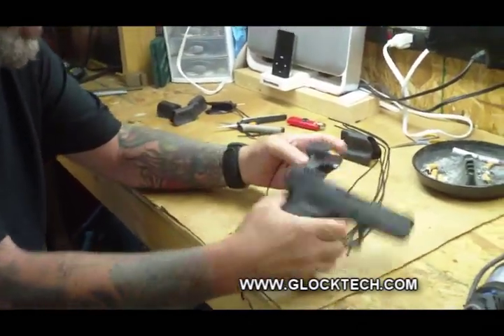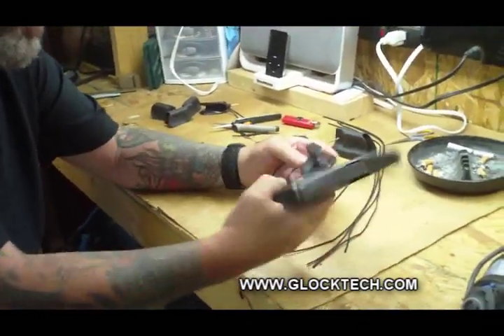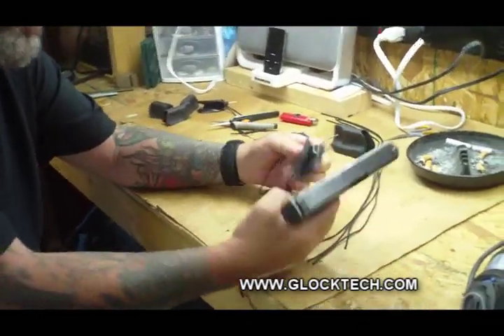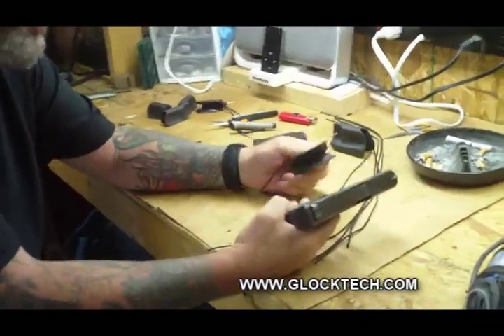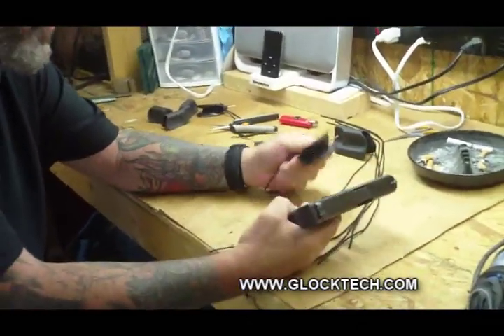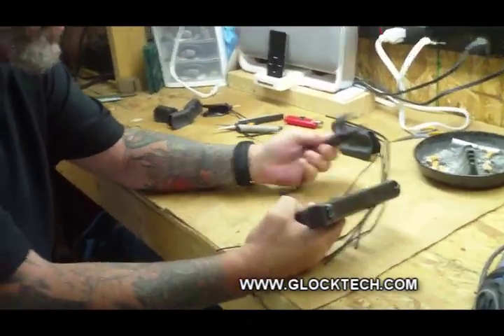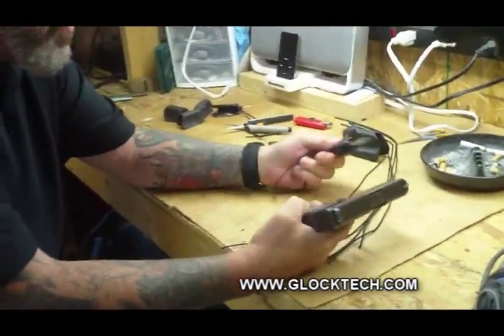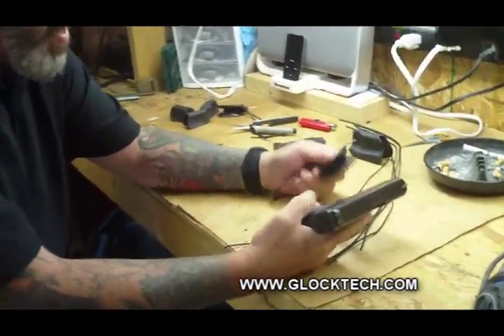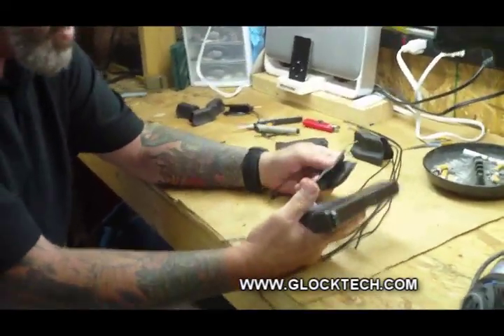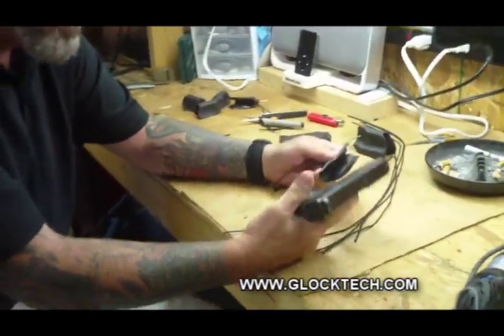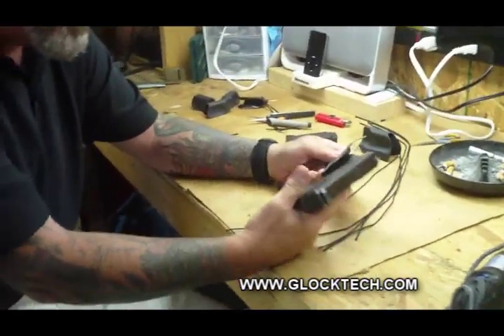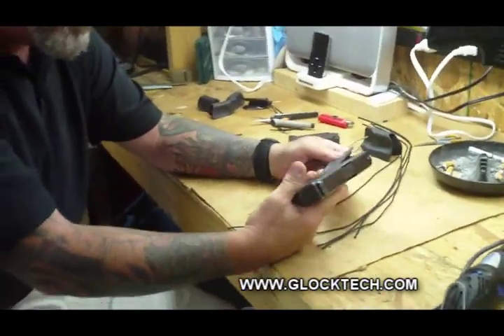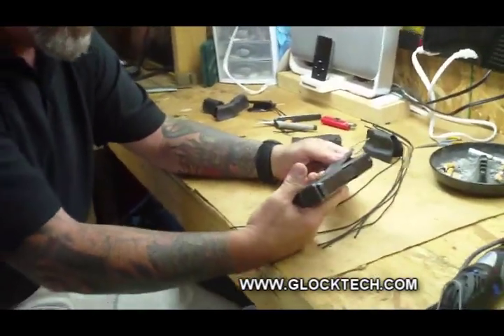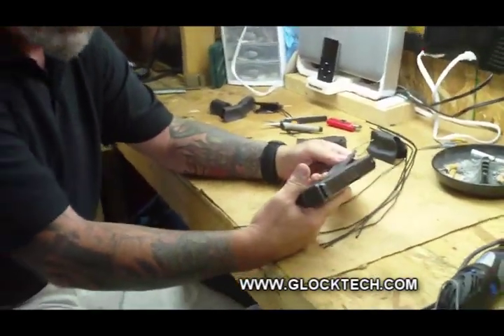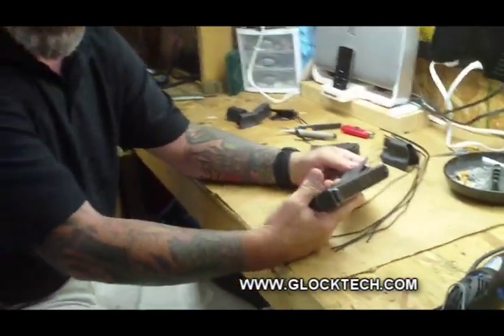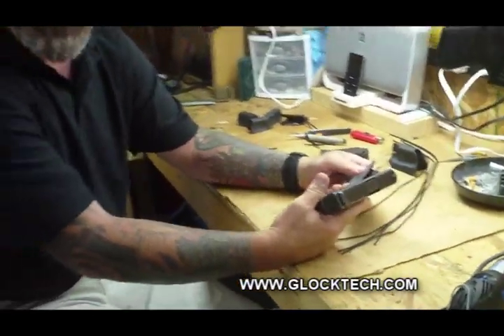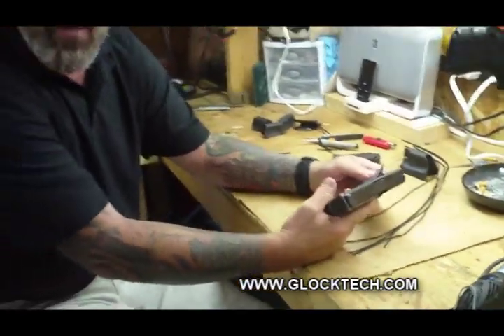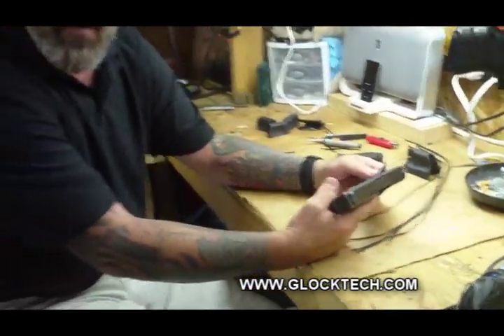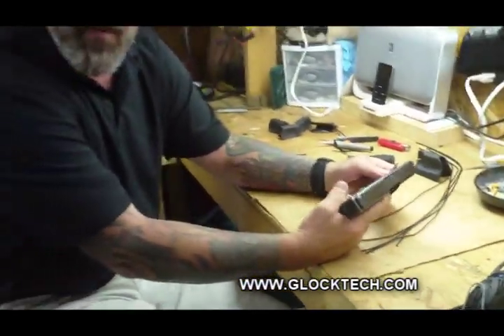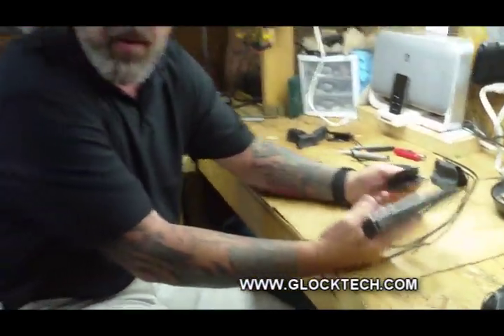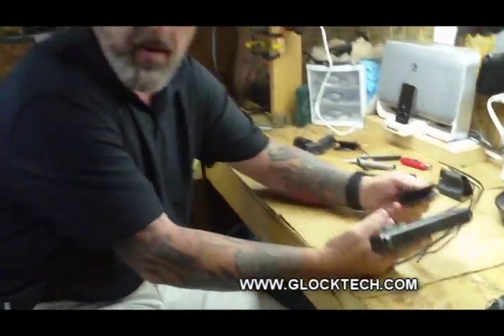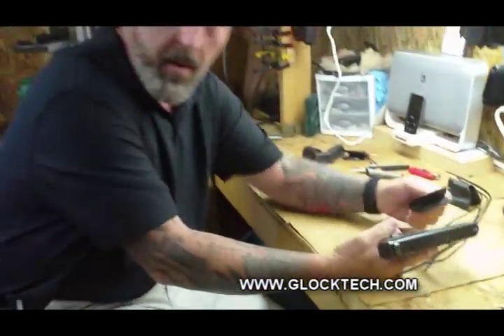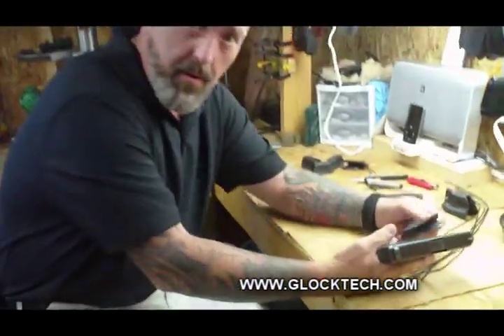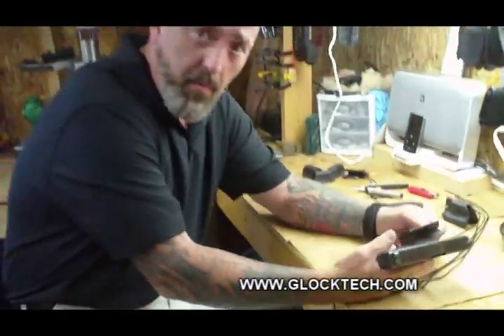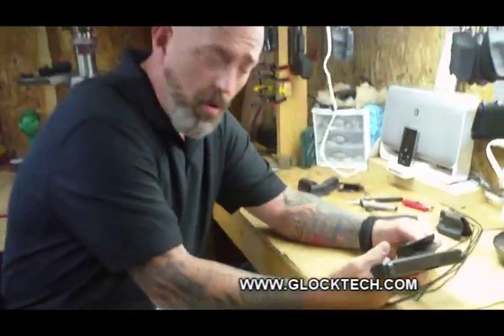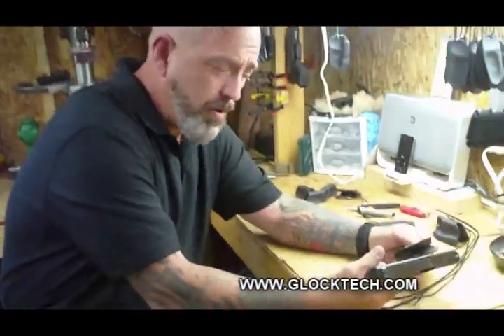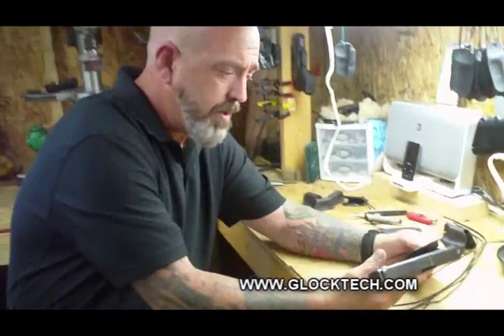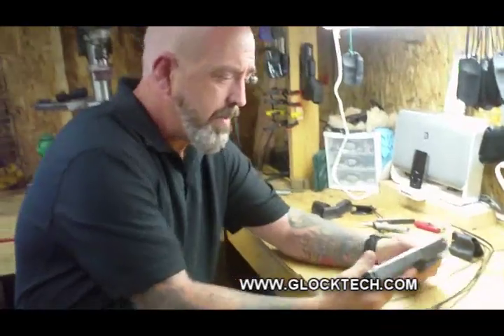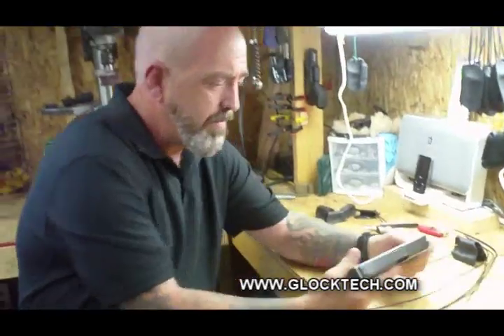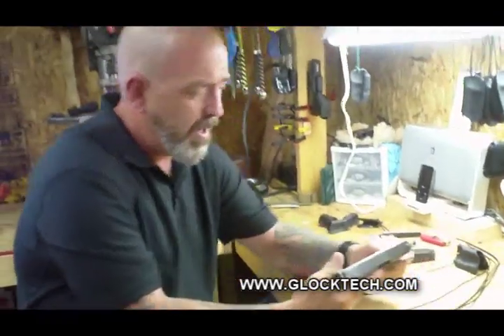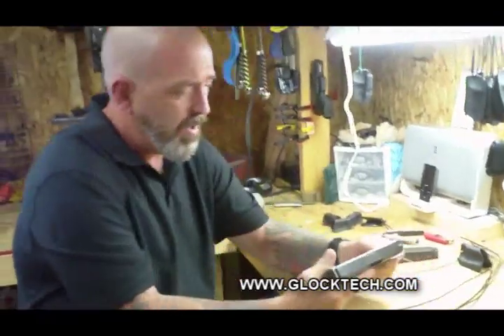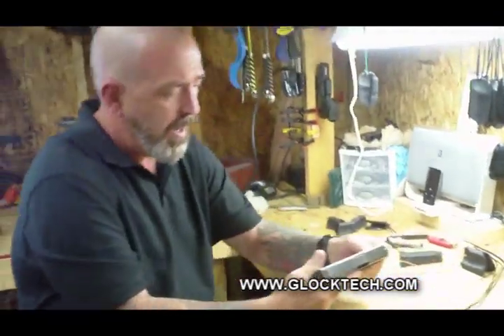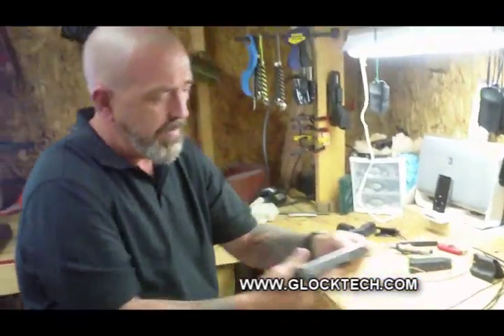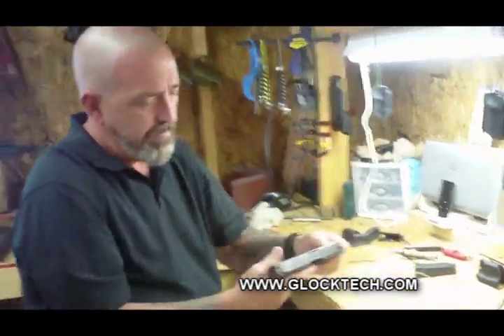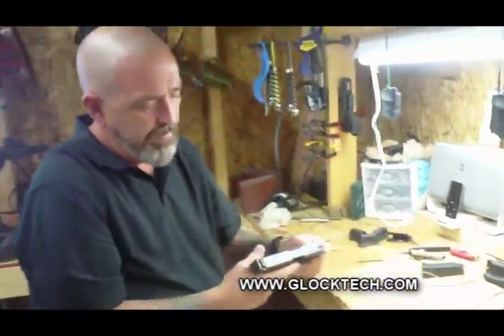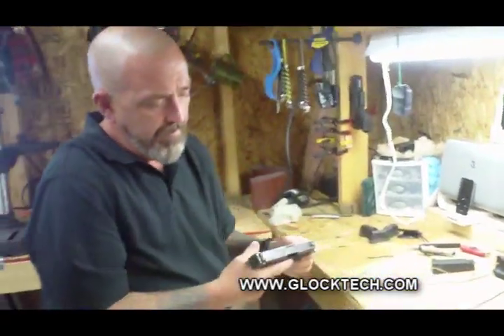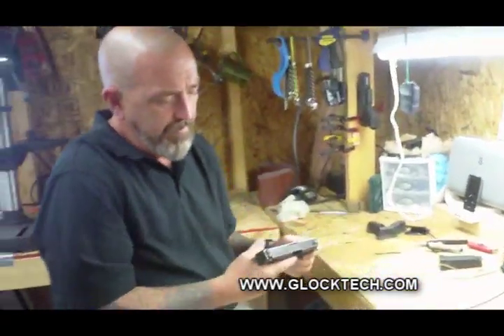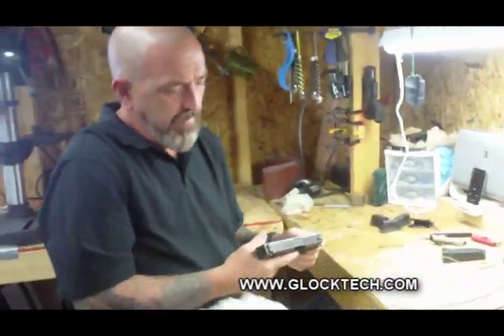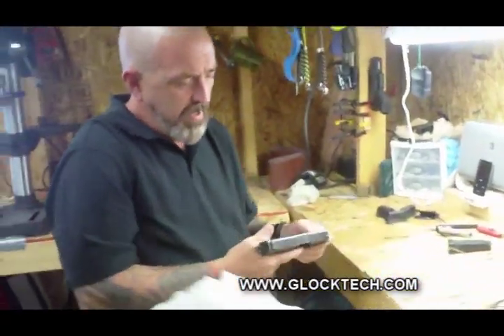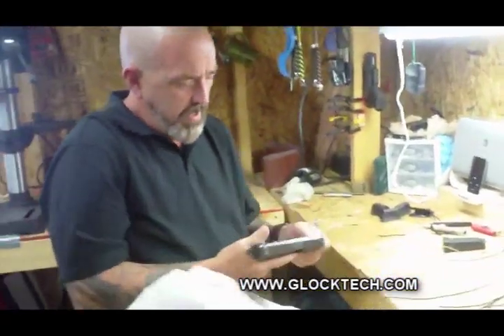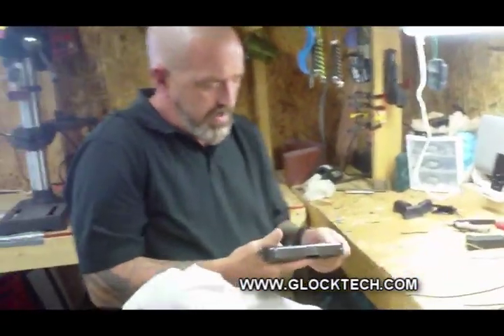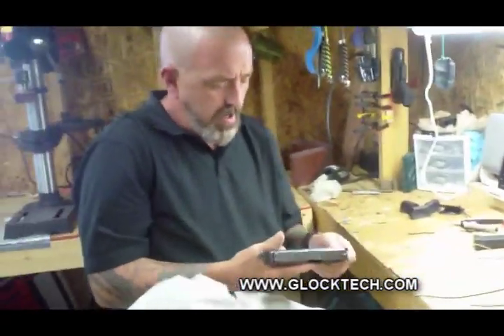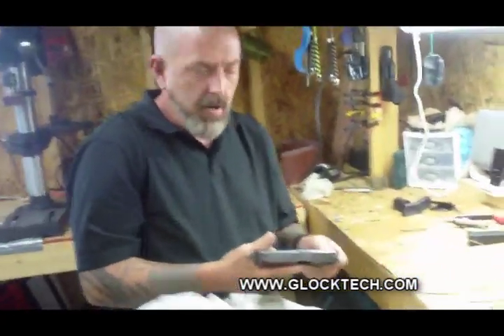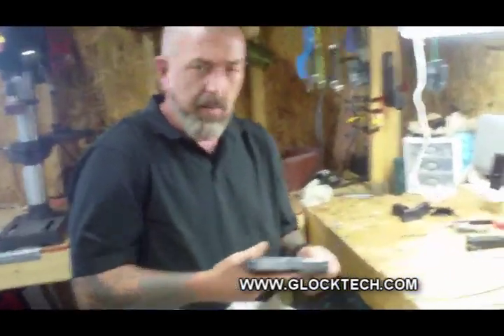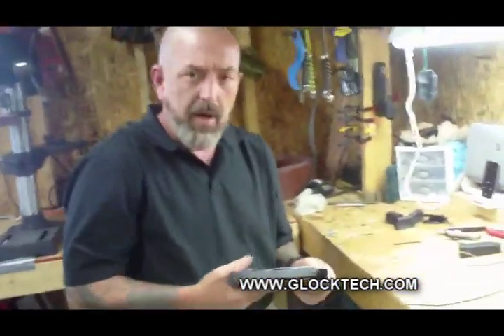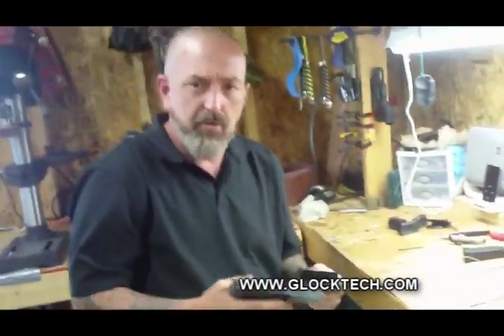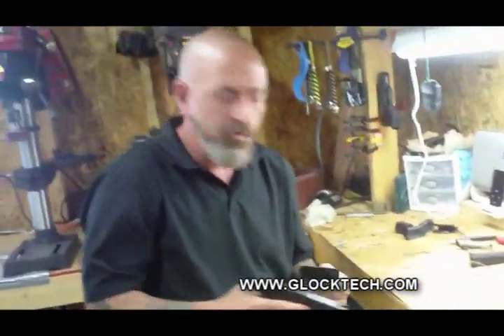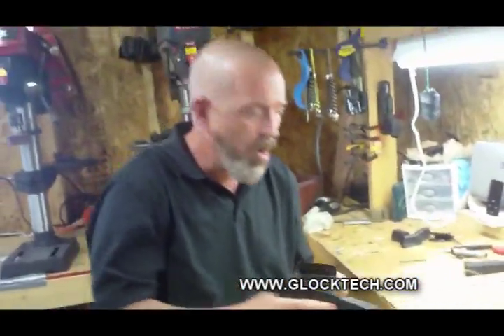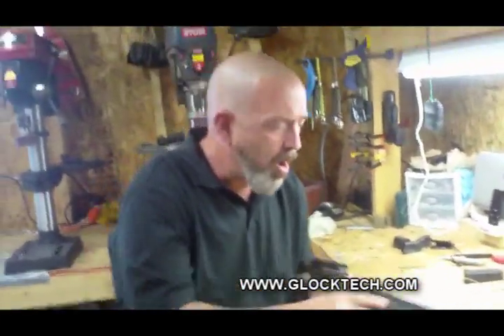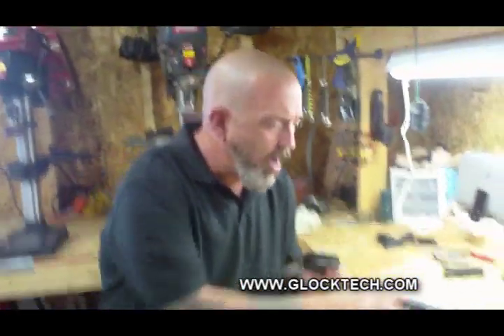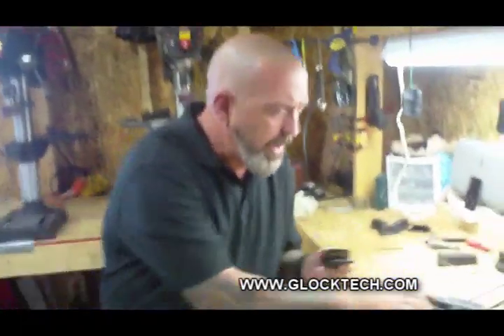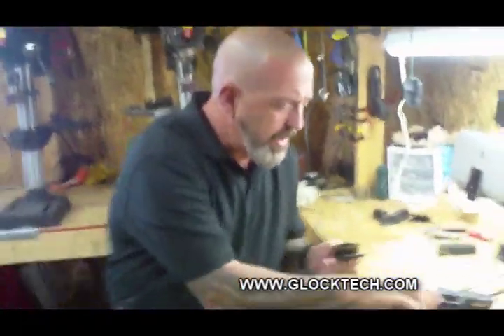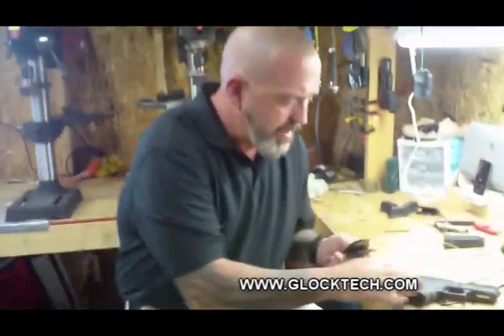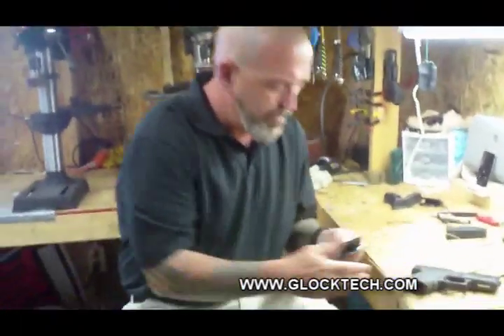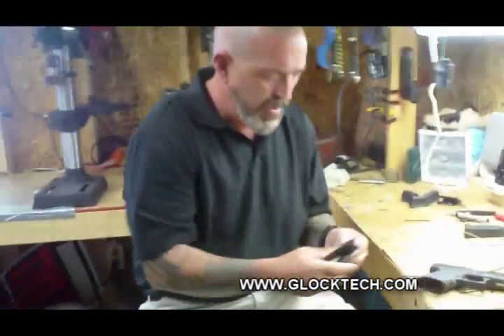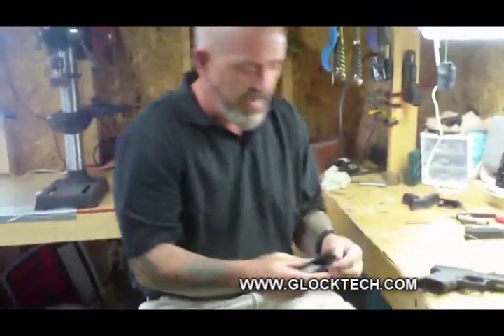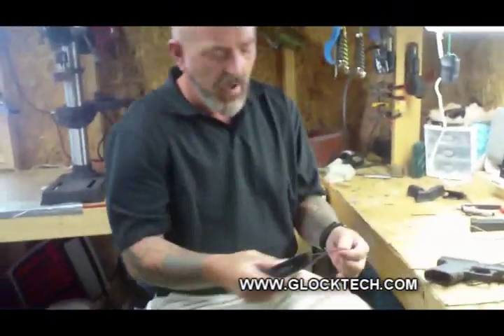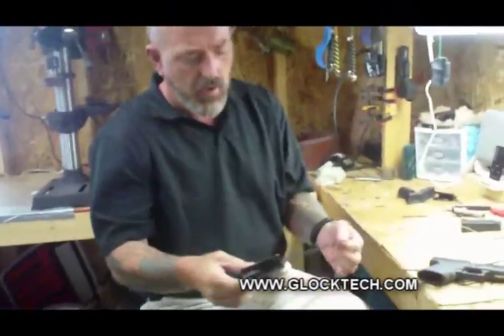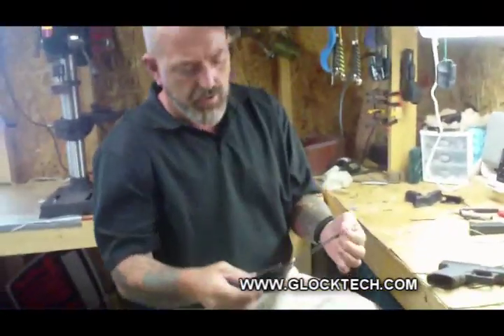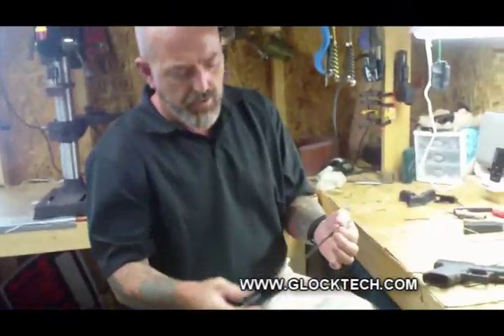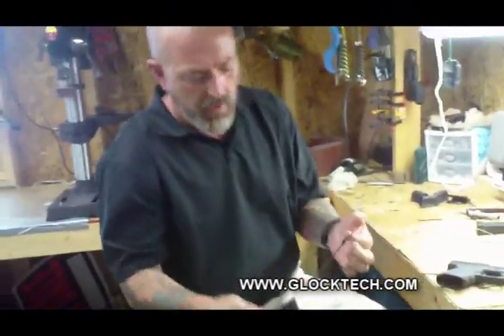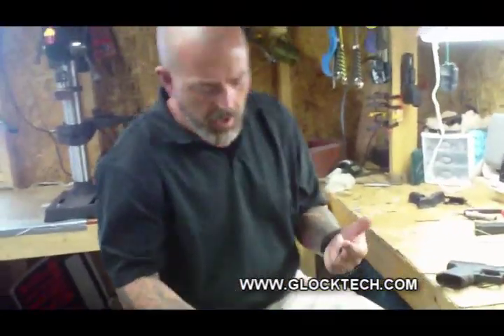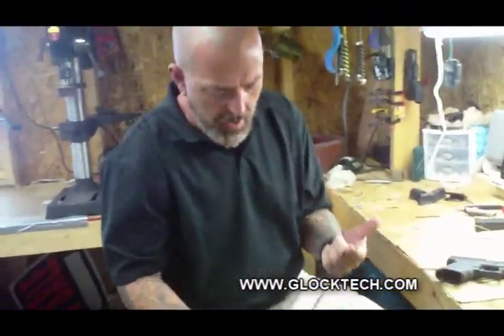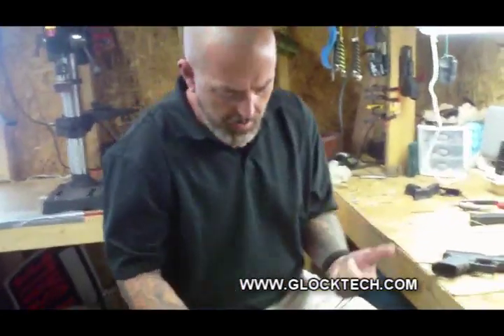If you do that, it's not covered under warranty. Let's talk about drawing and putting the holster on.